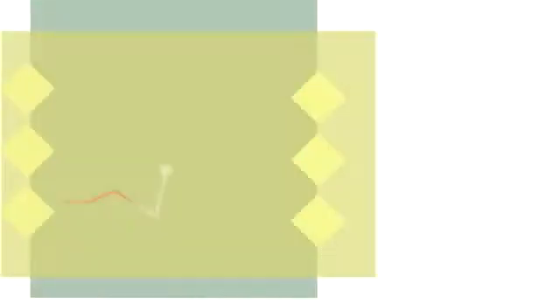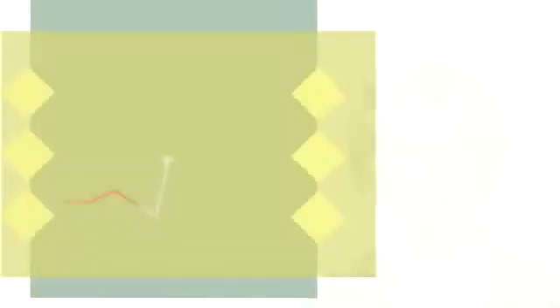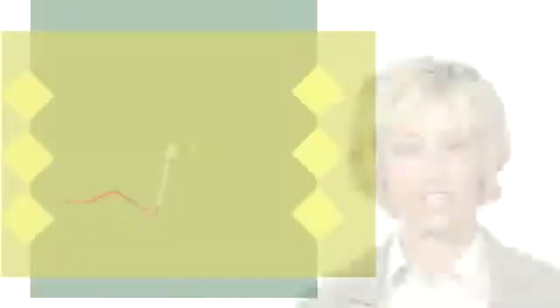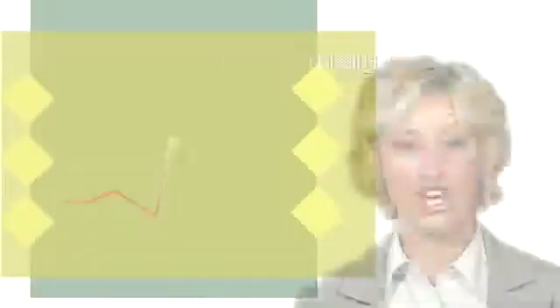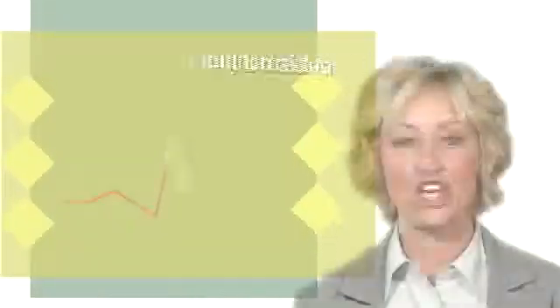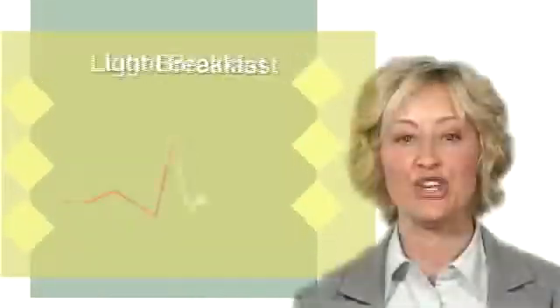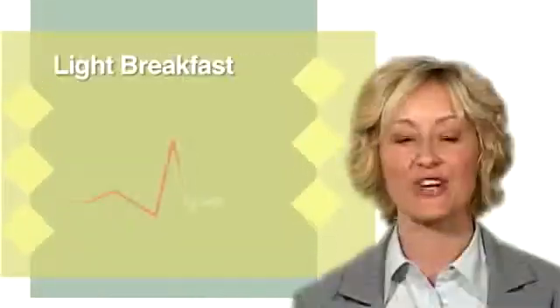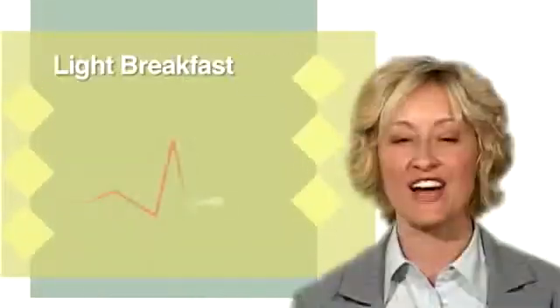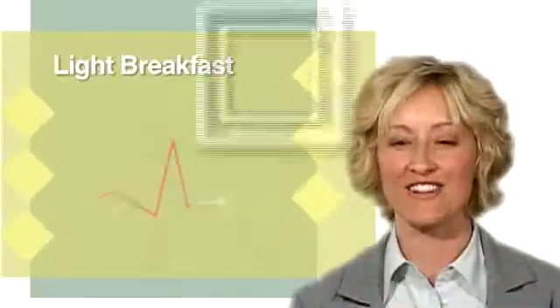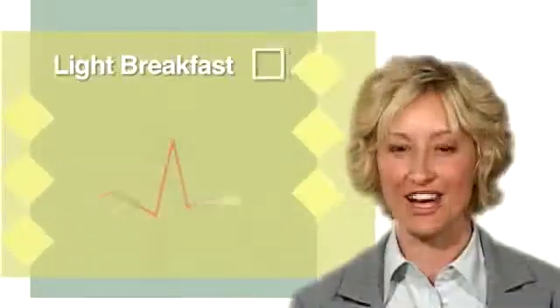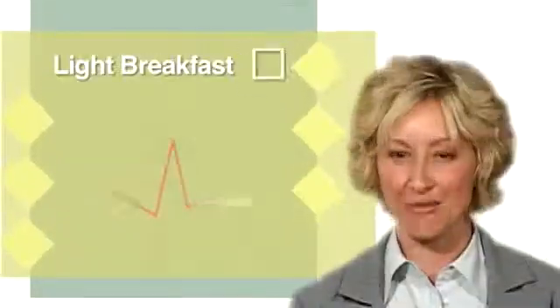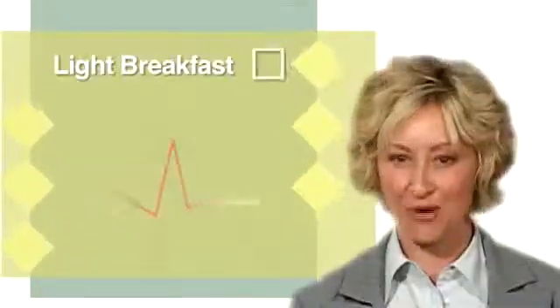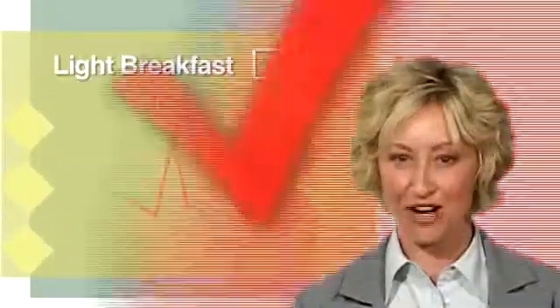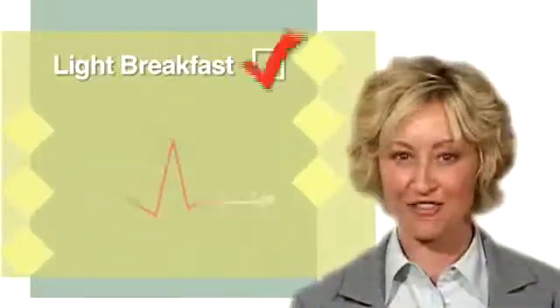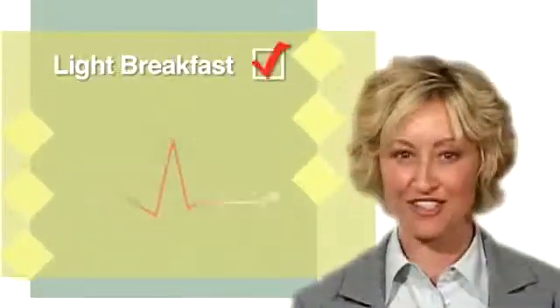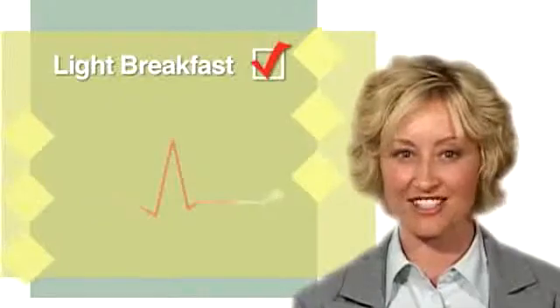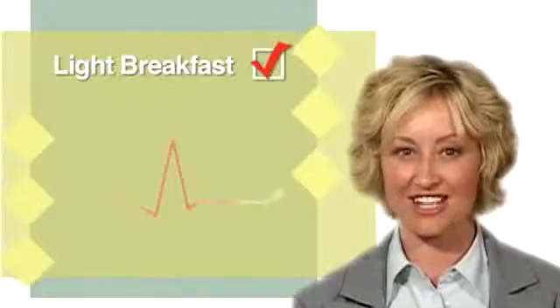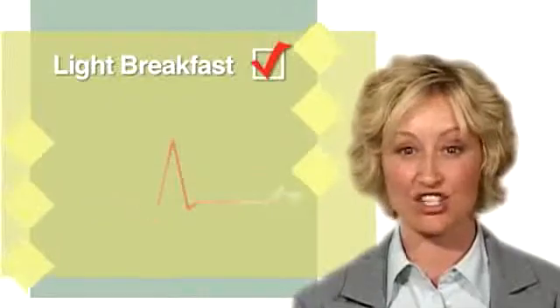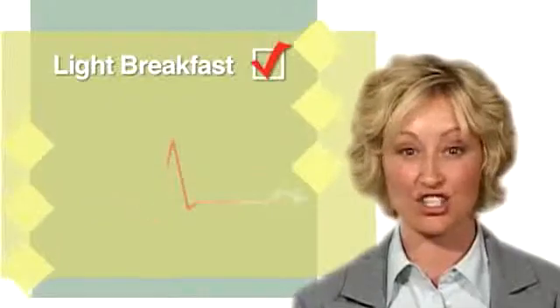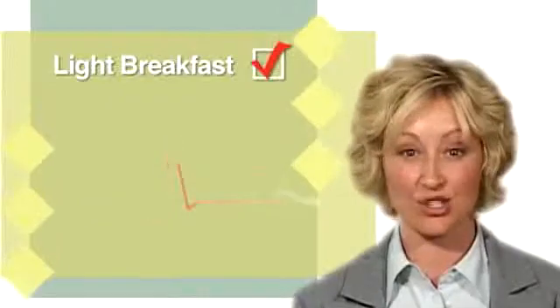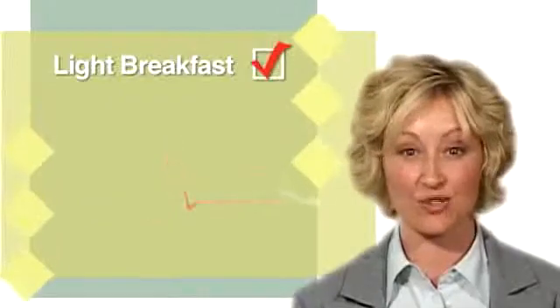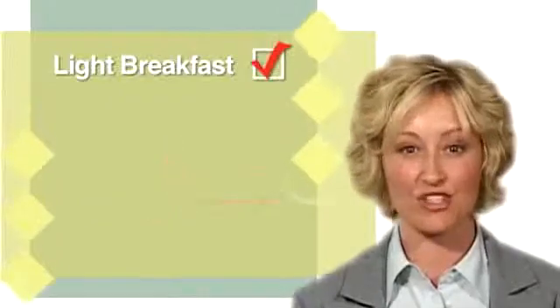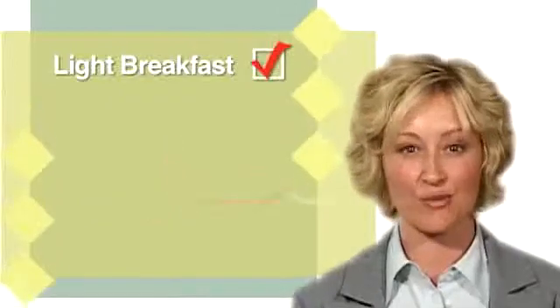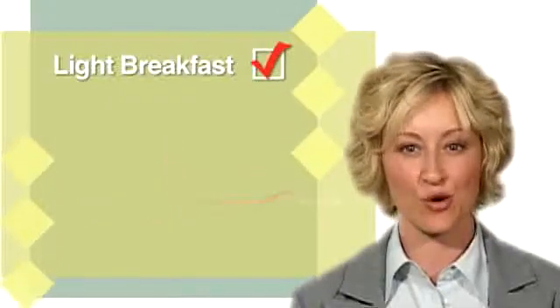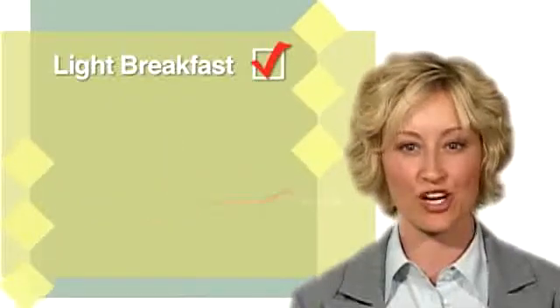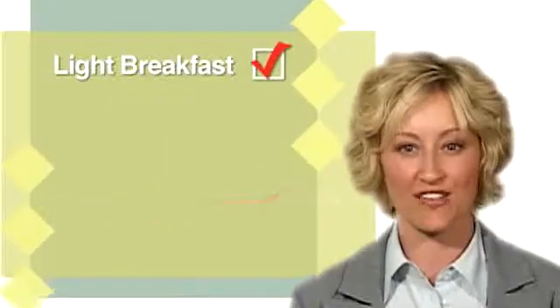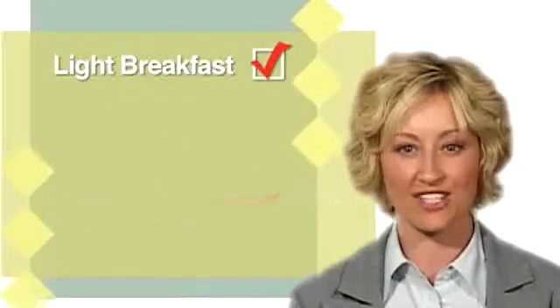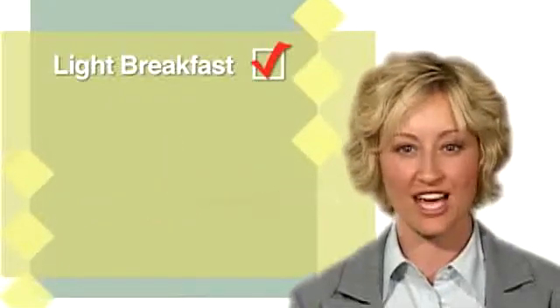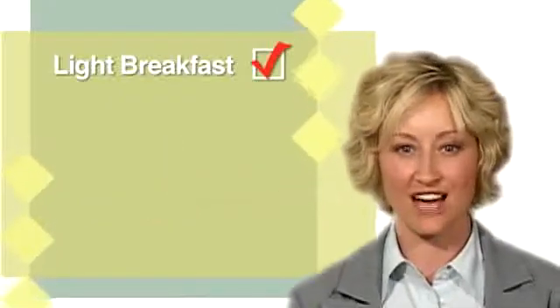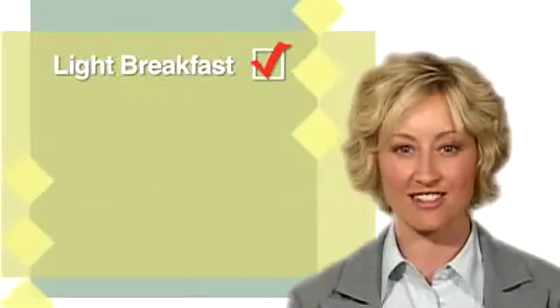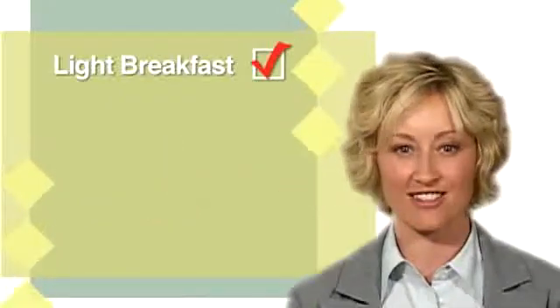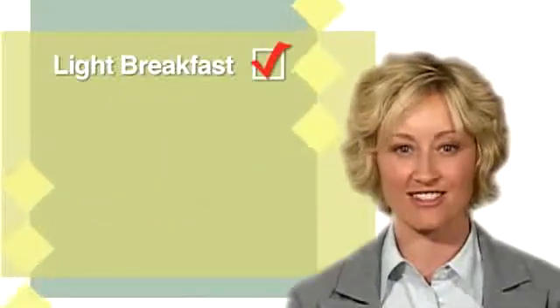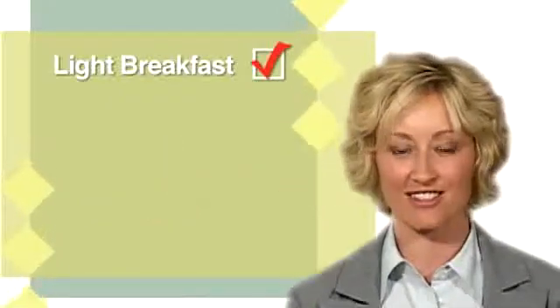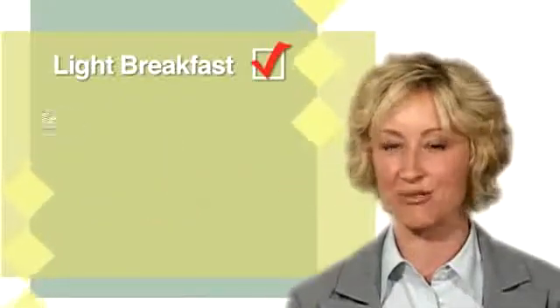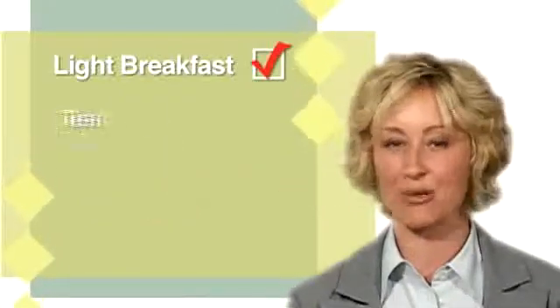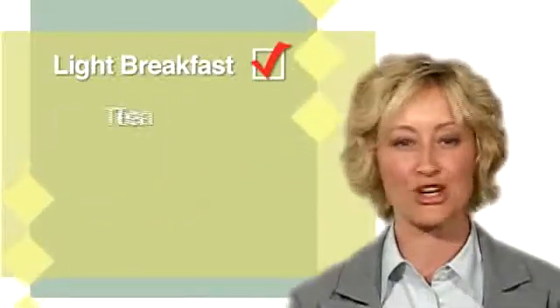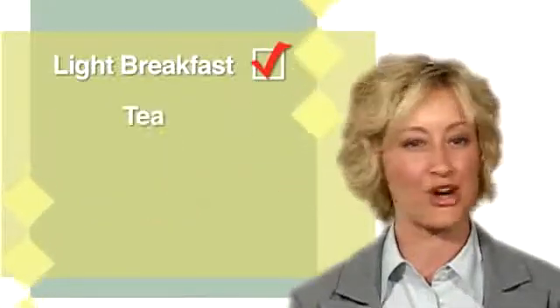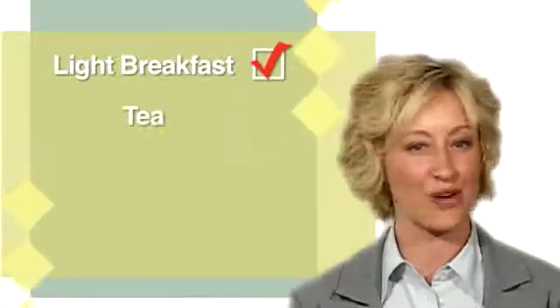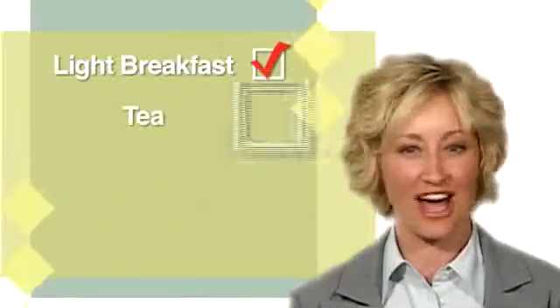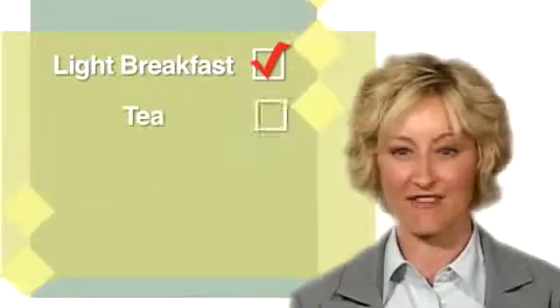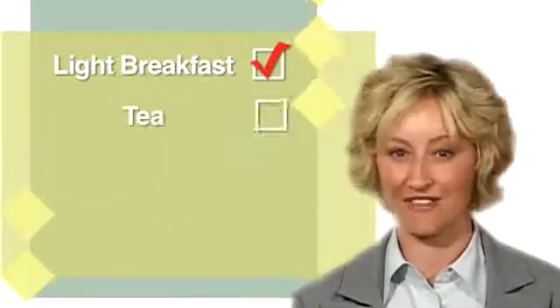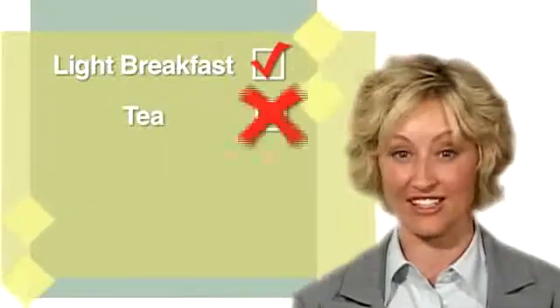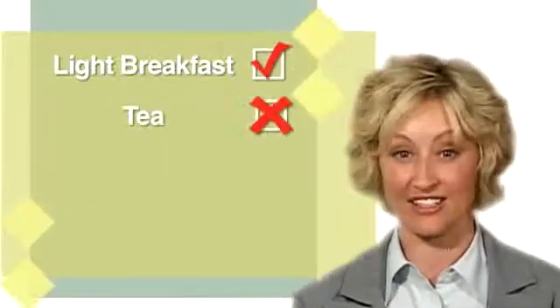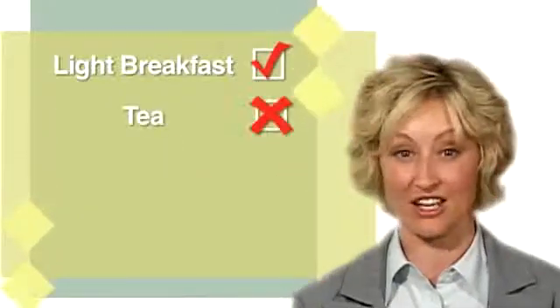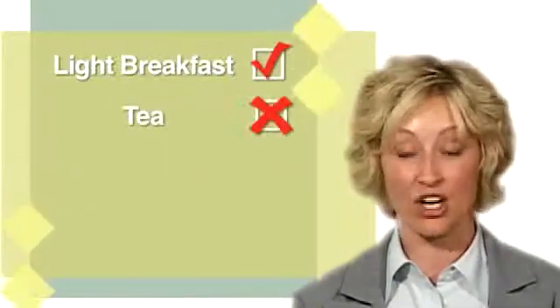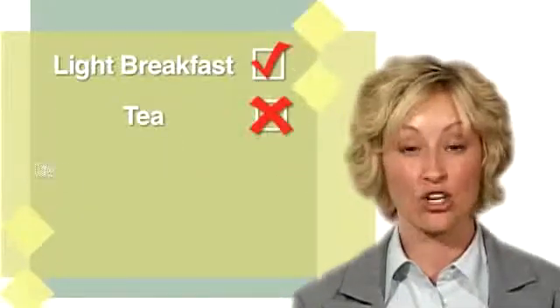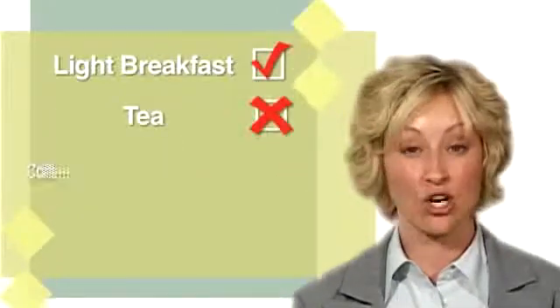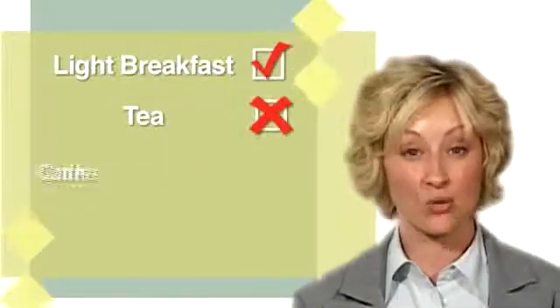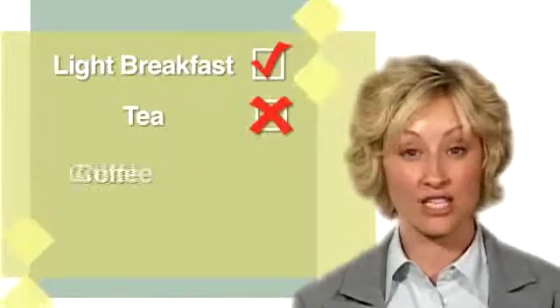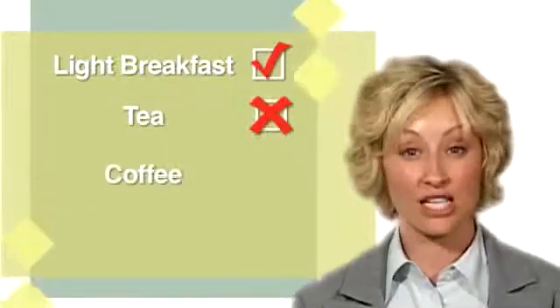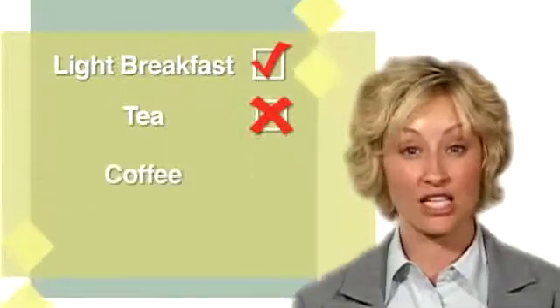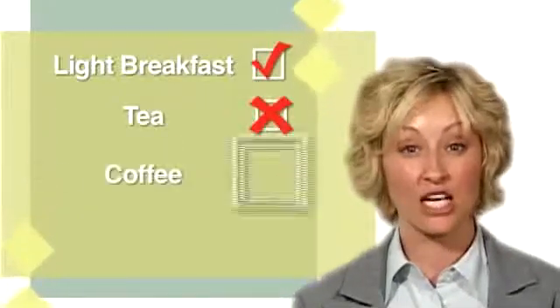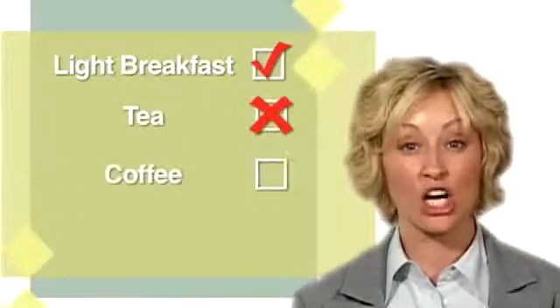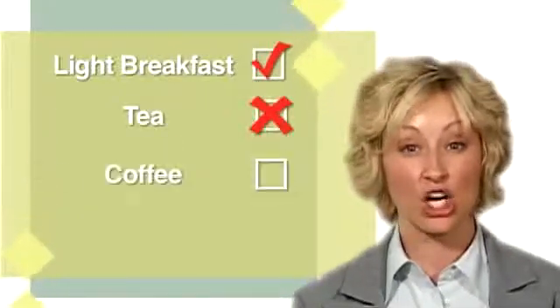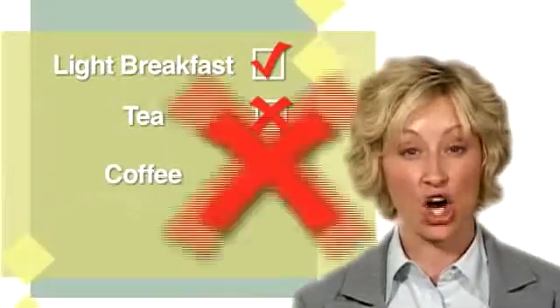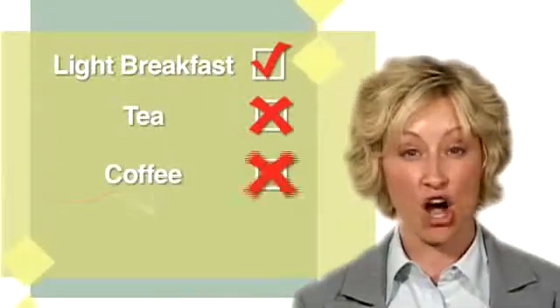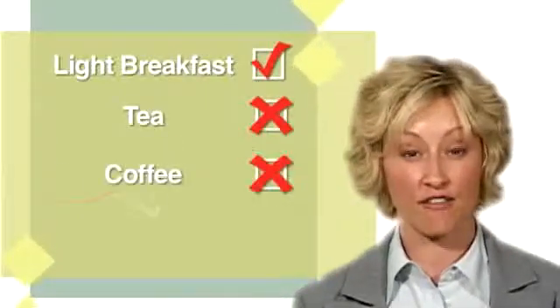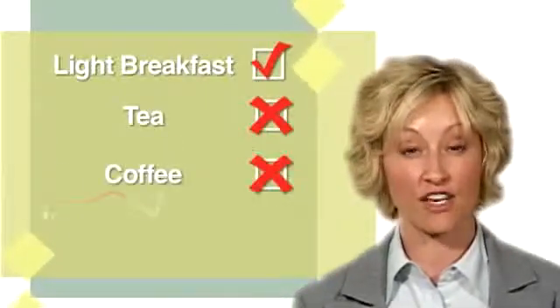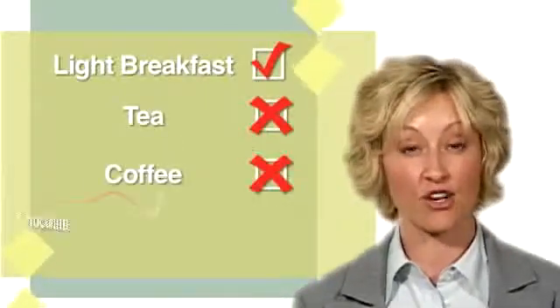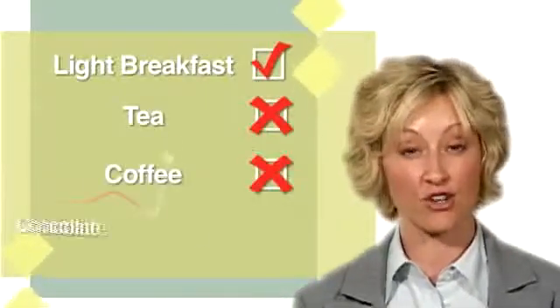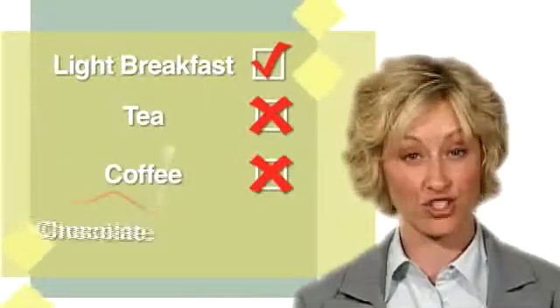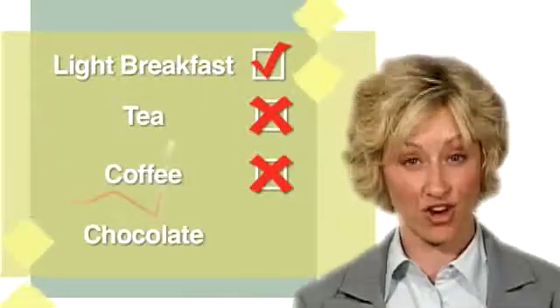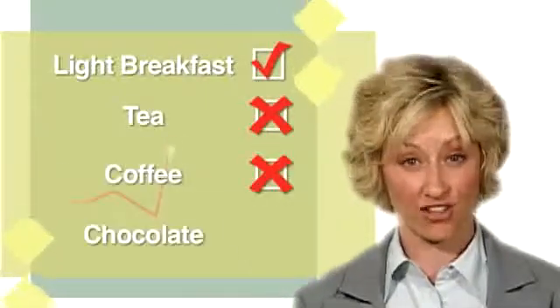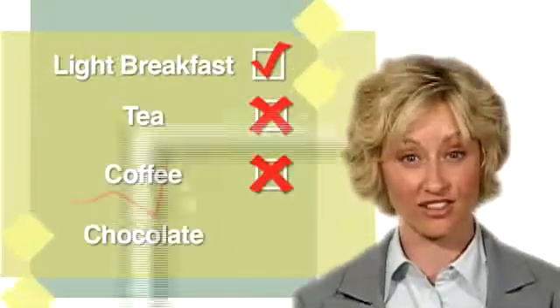You can have a light breakfast and juice the morning of the test, but no caffeine — no tea, coffee, or chocolate.